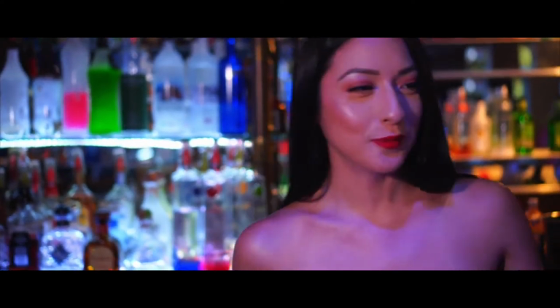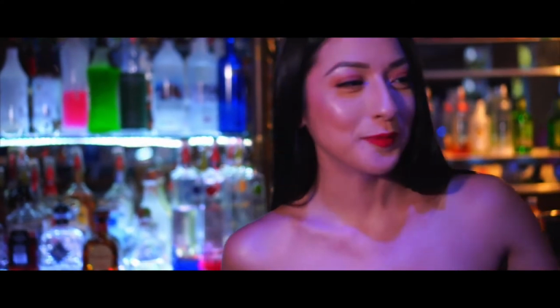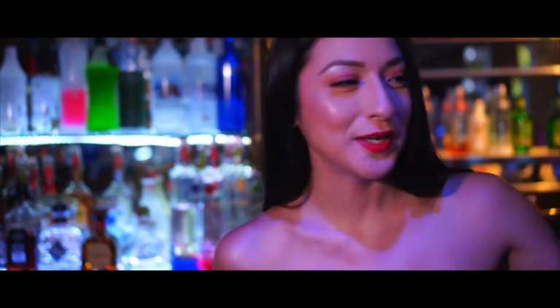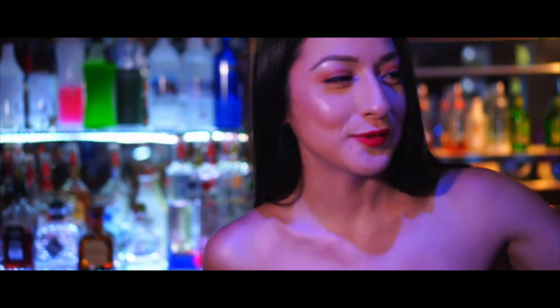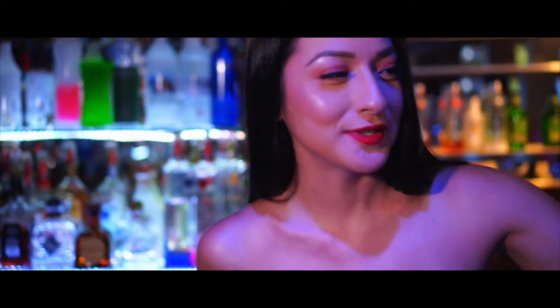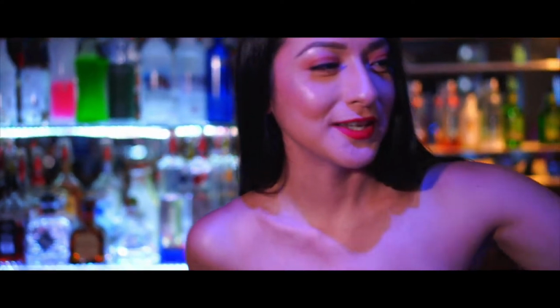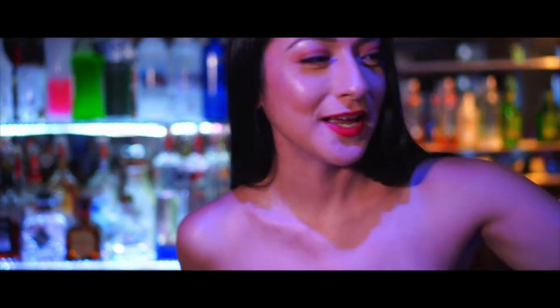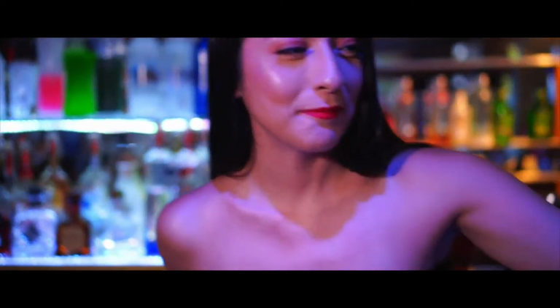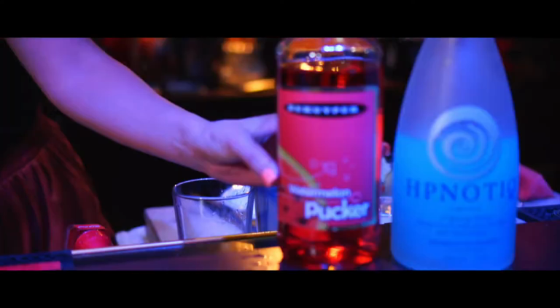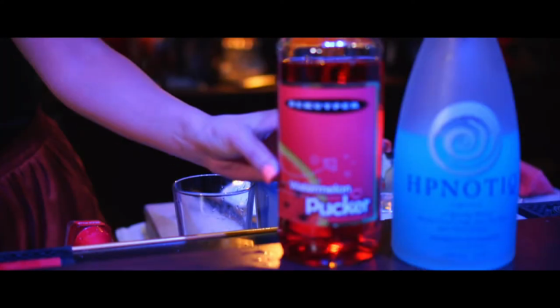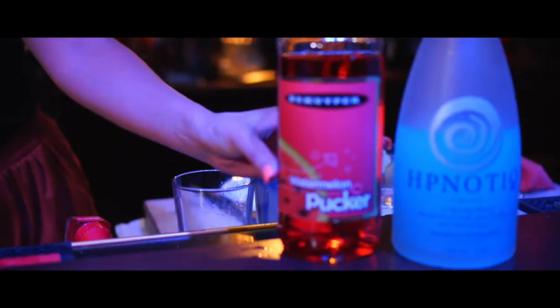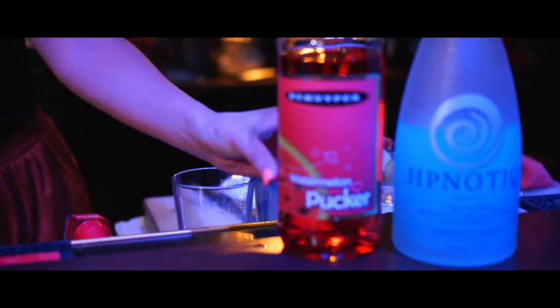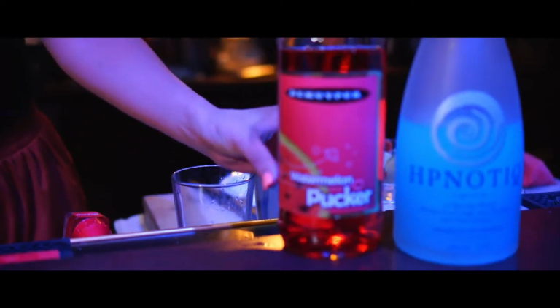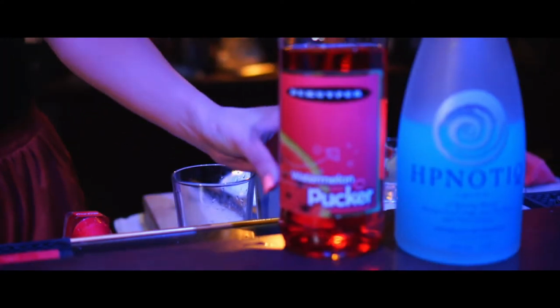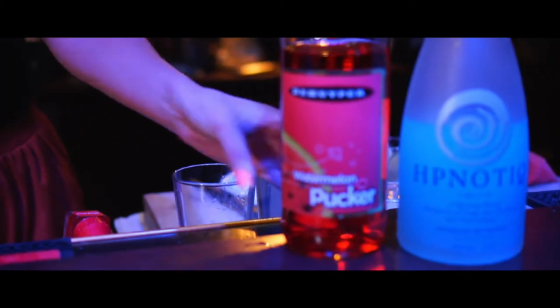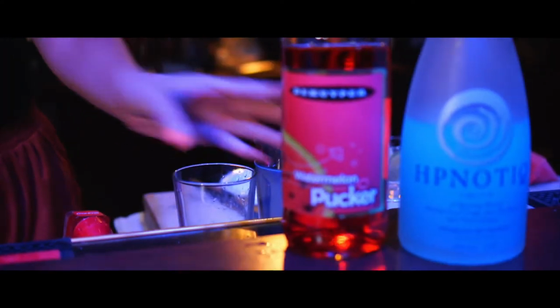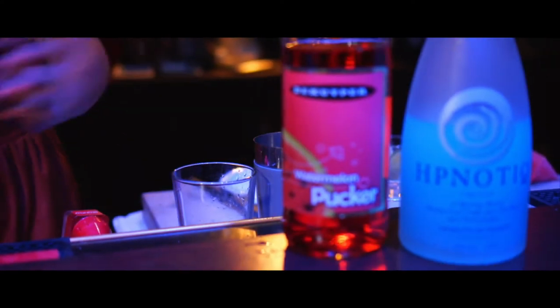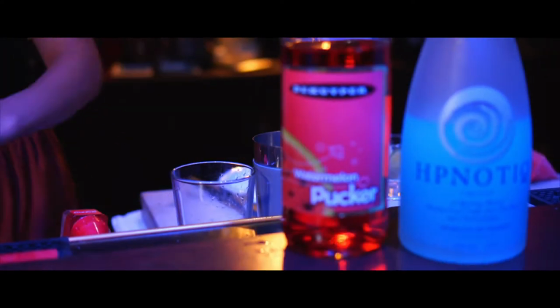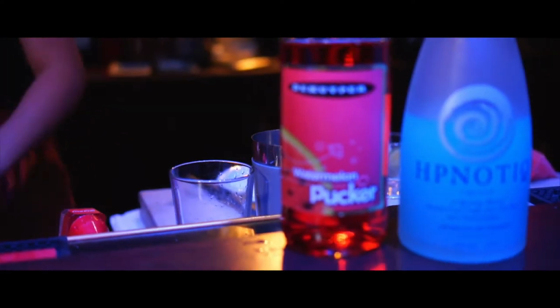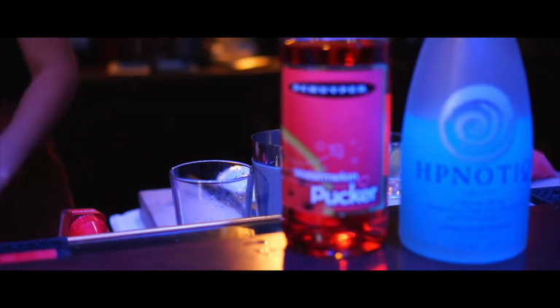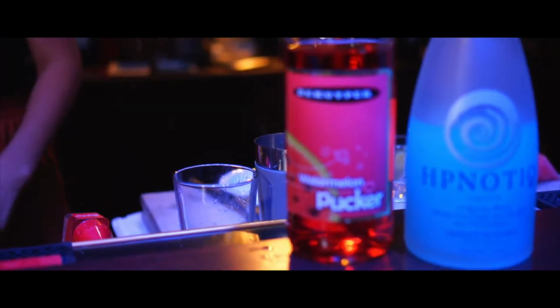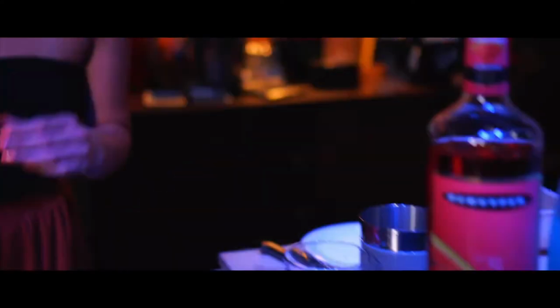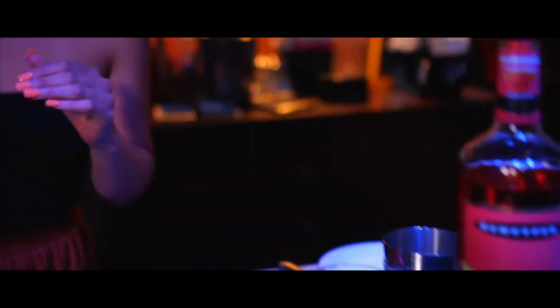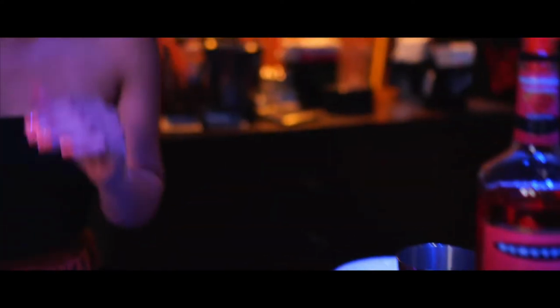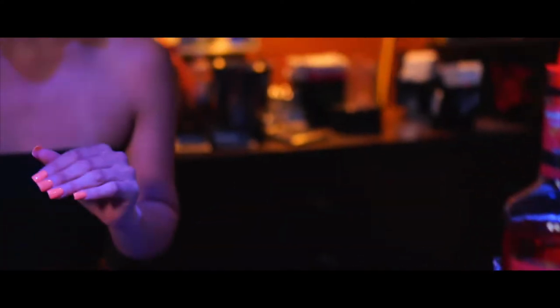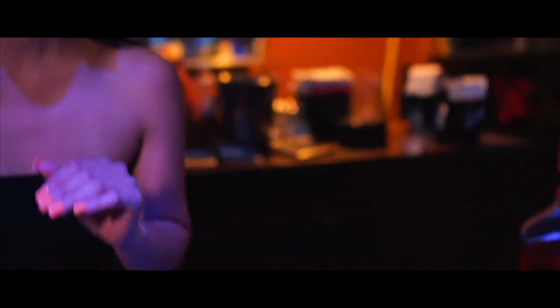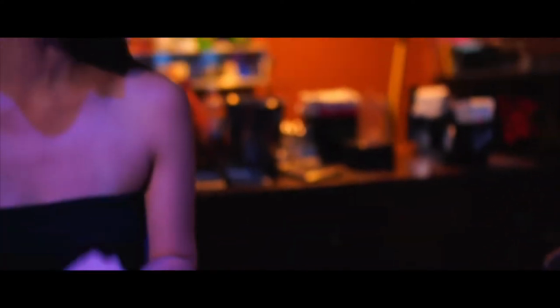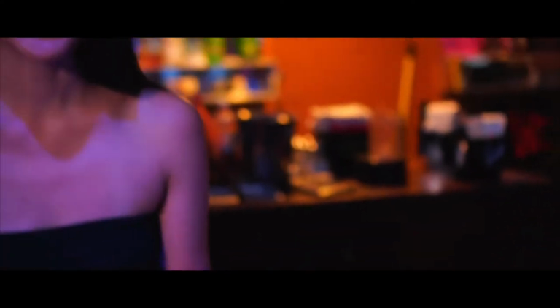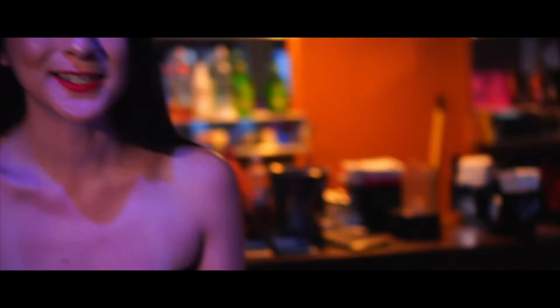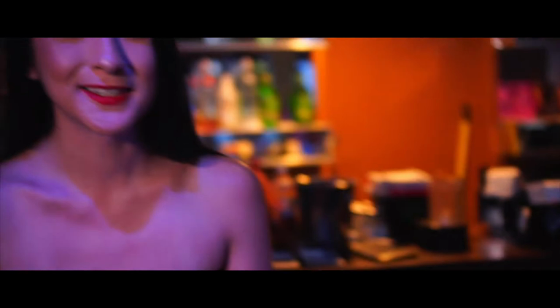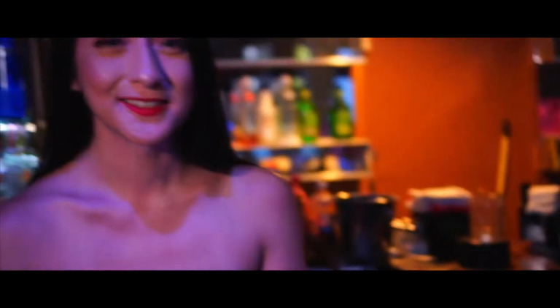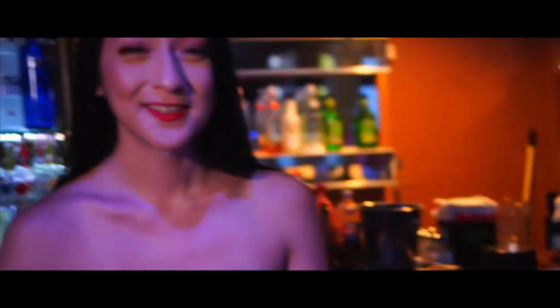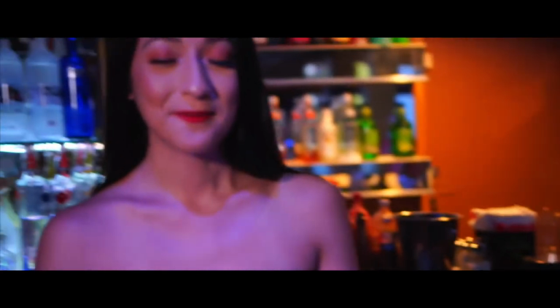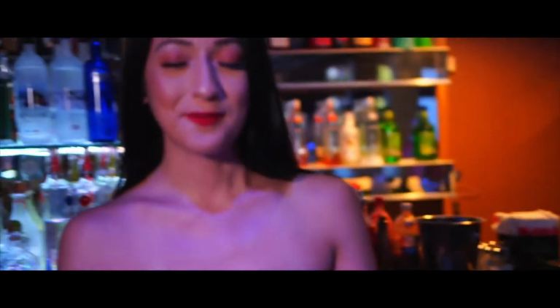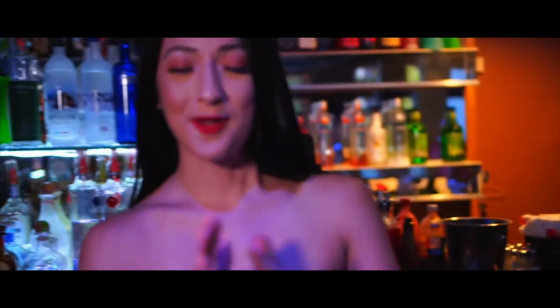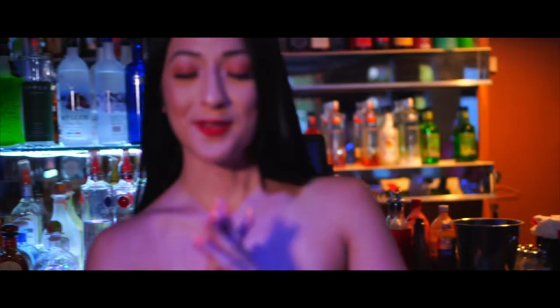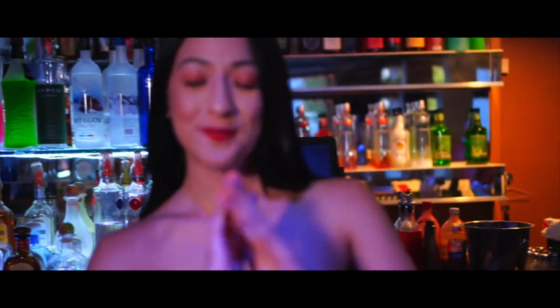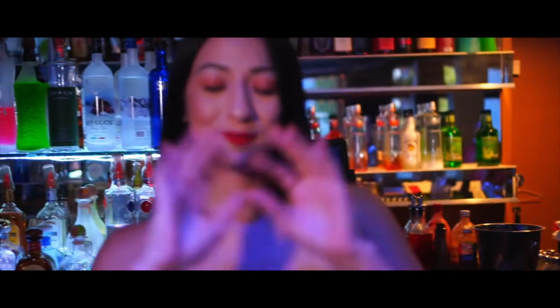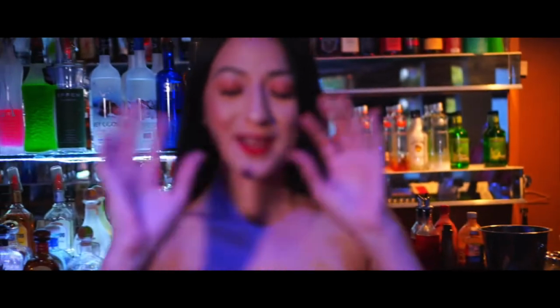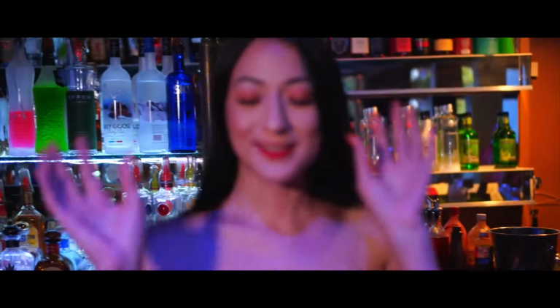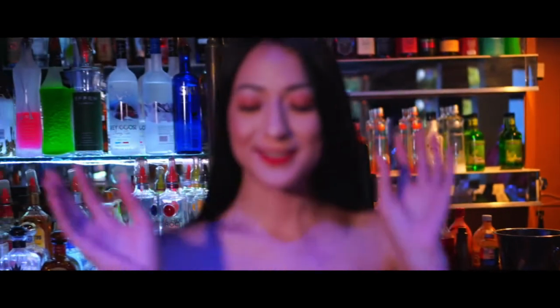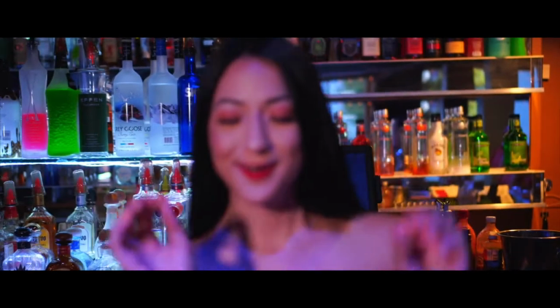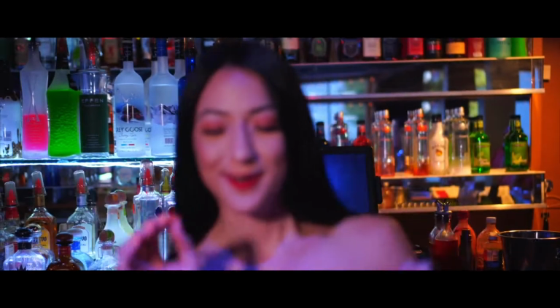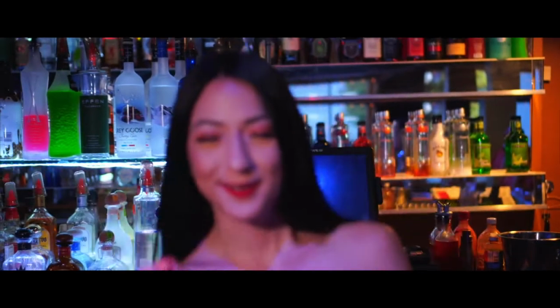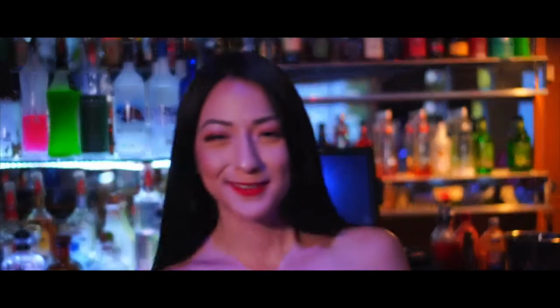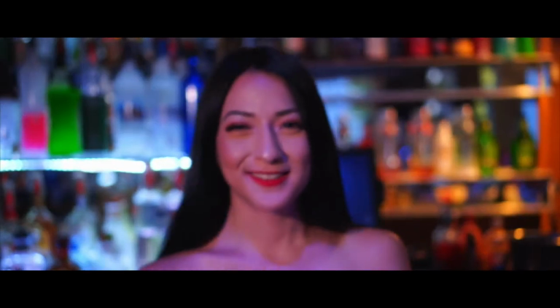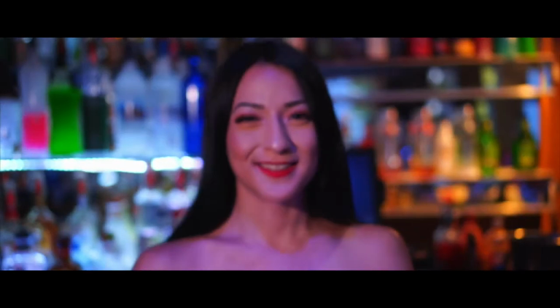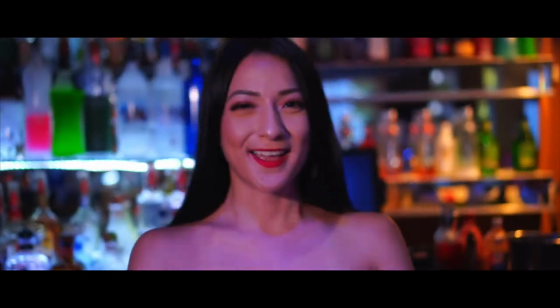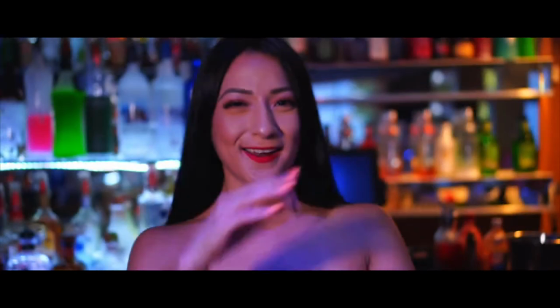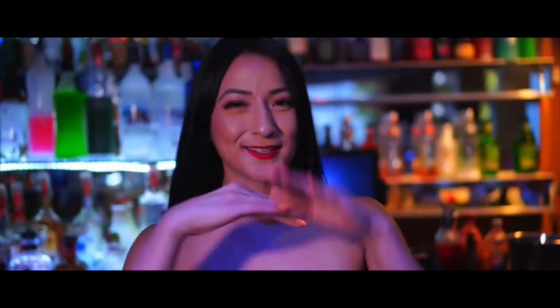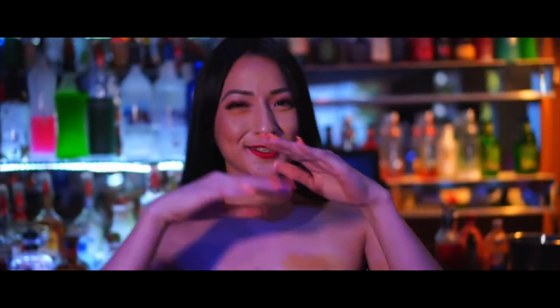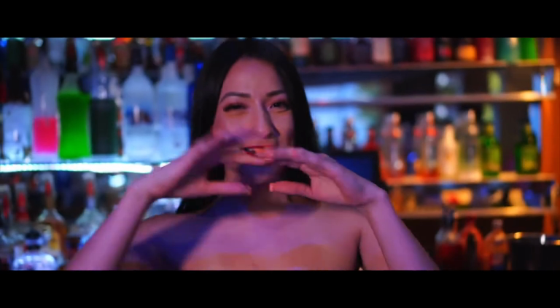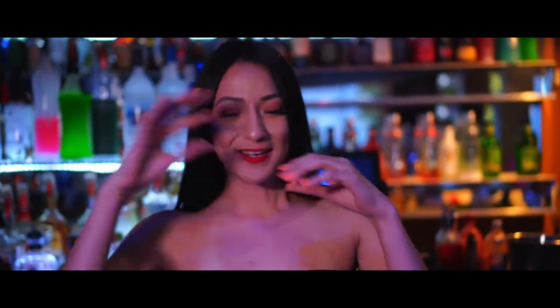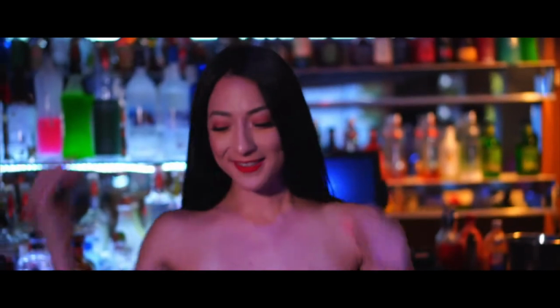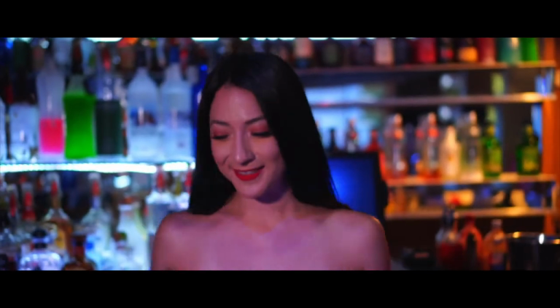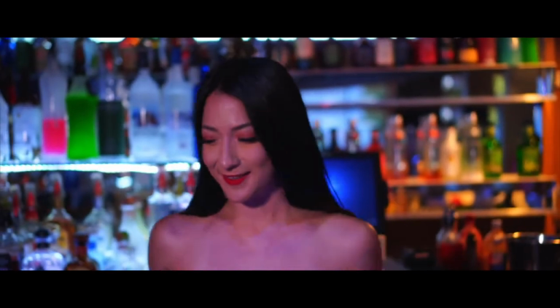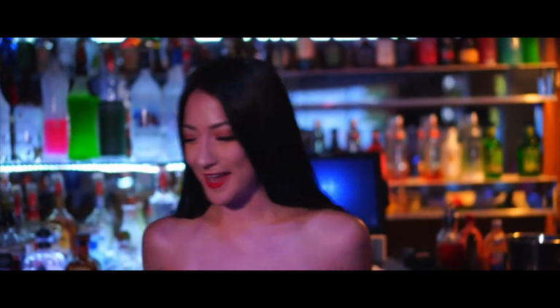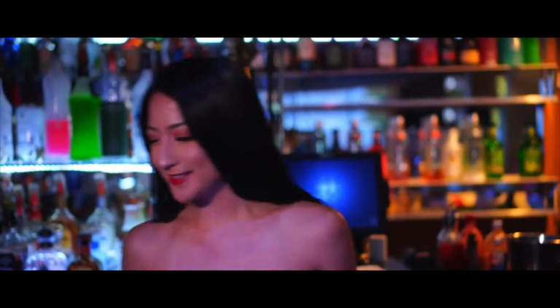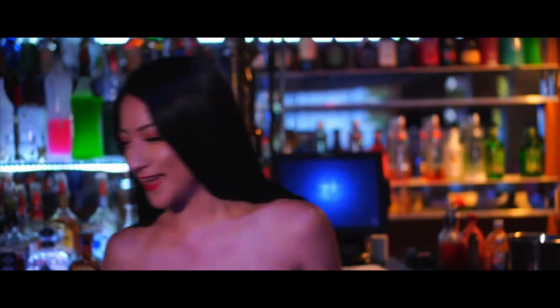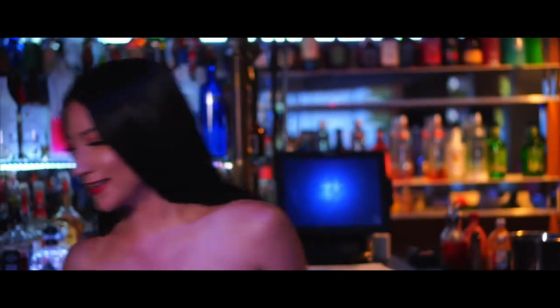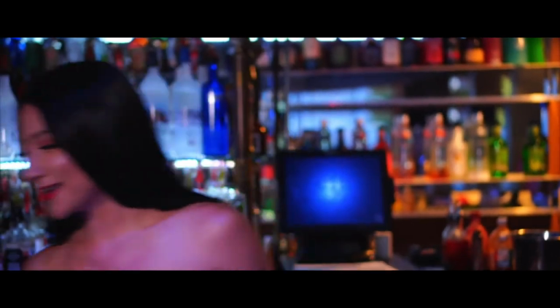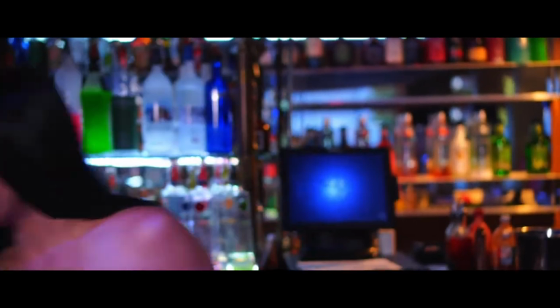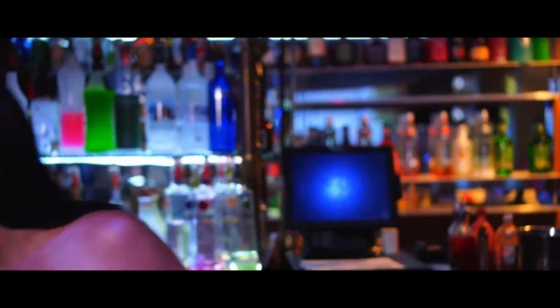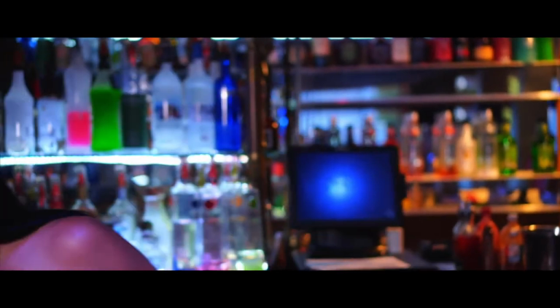We will be using hypnotic. This is going to be a layered drink for all you fancy girls. Layered drinks — you guys like the colors.